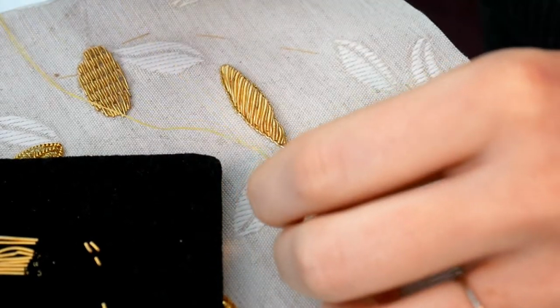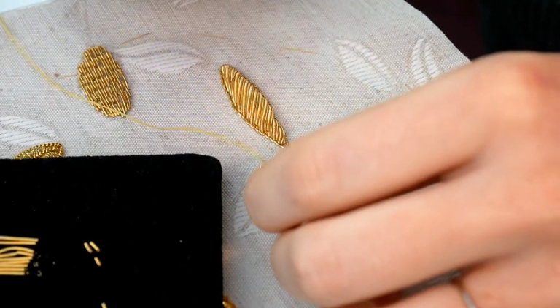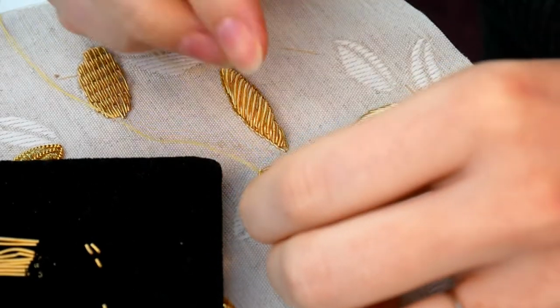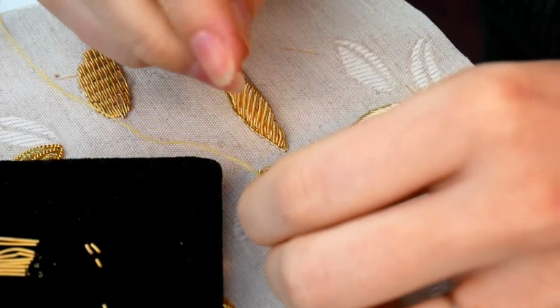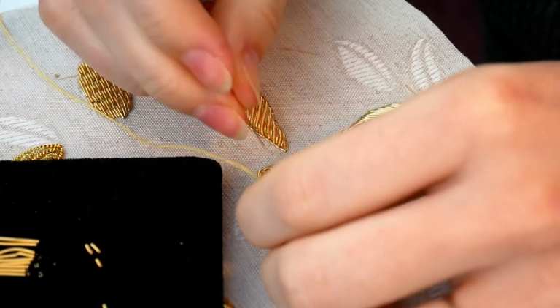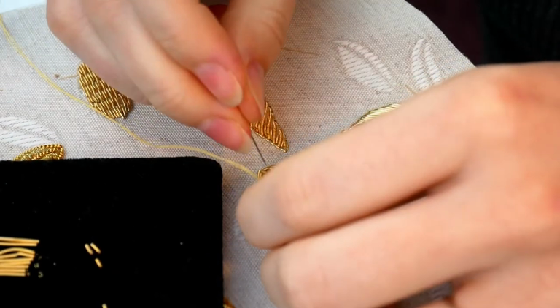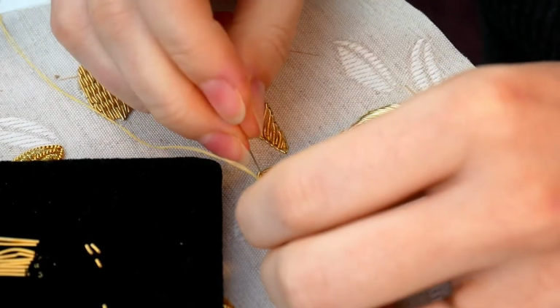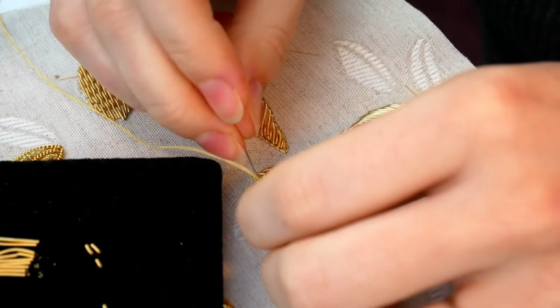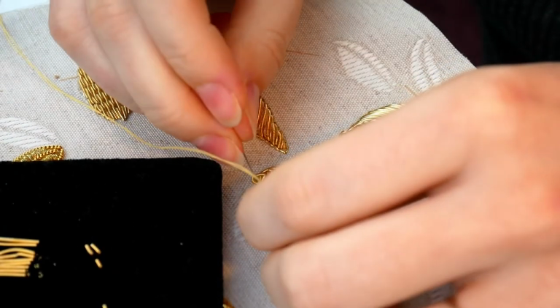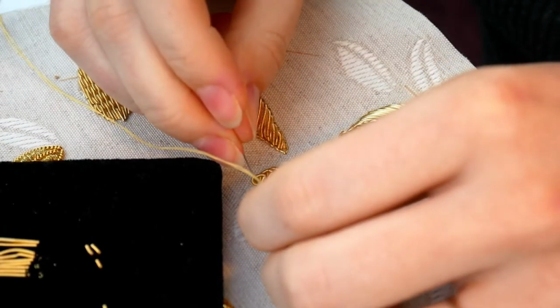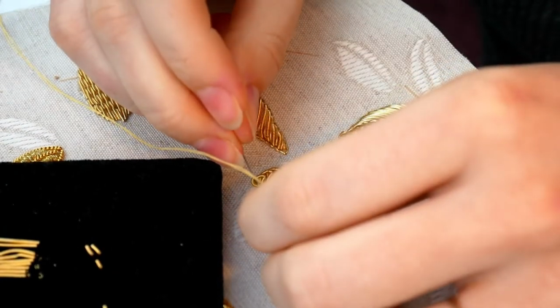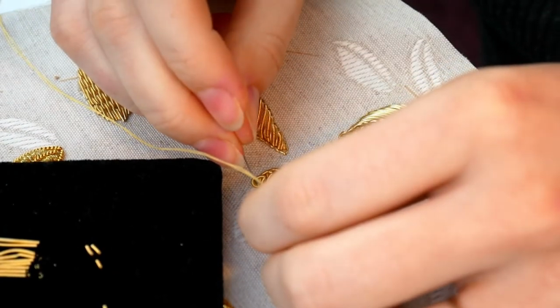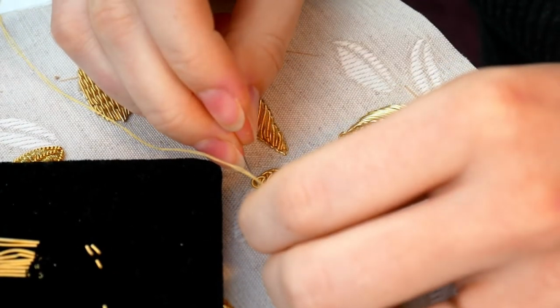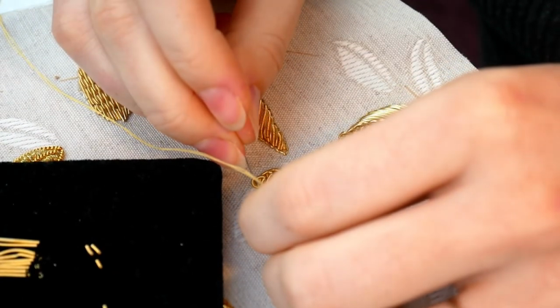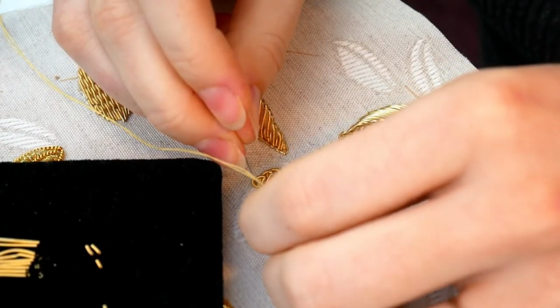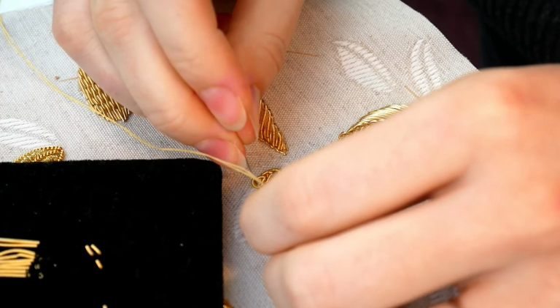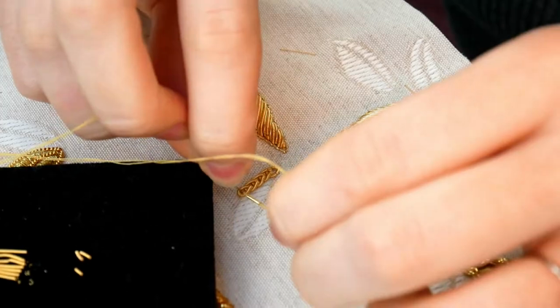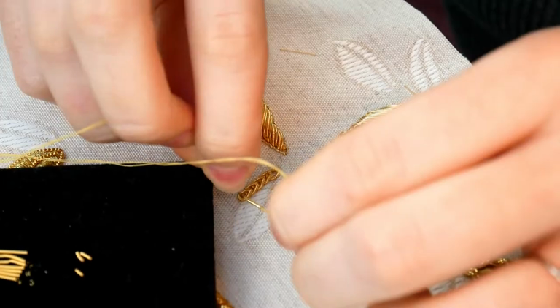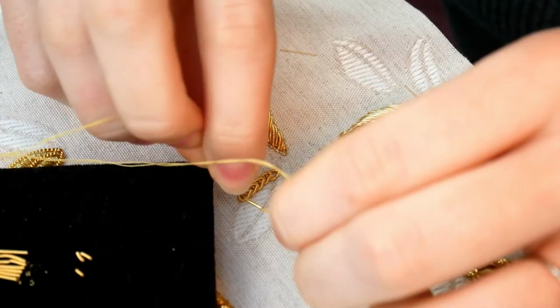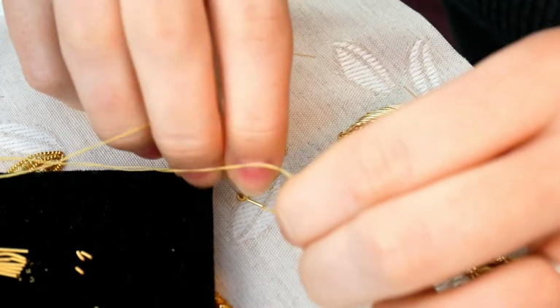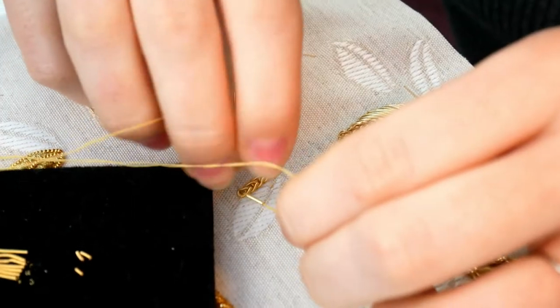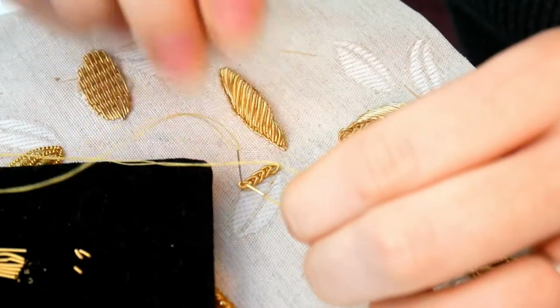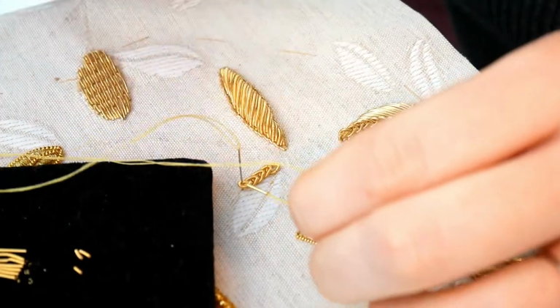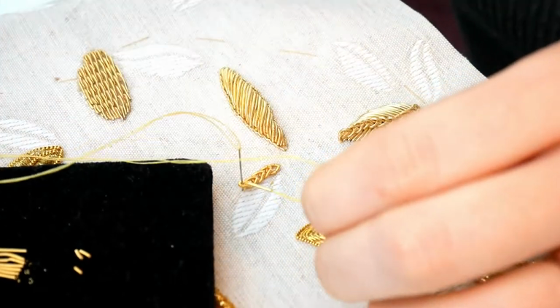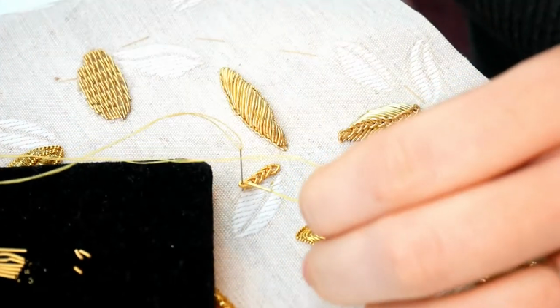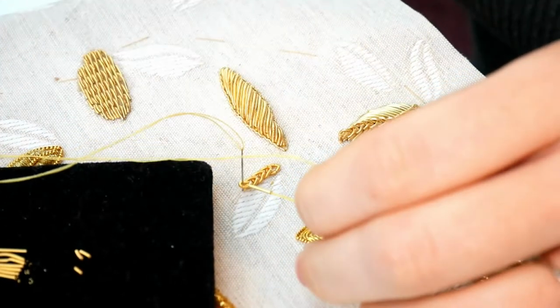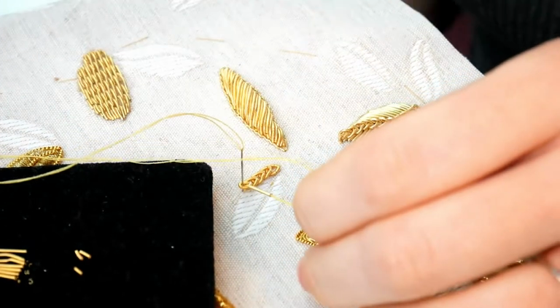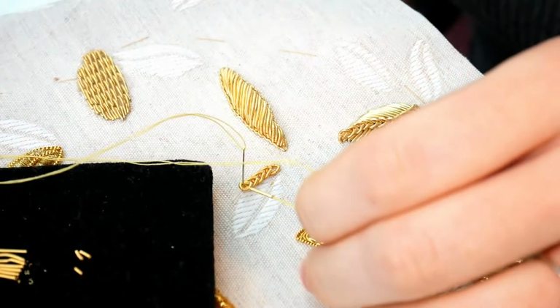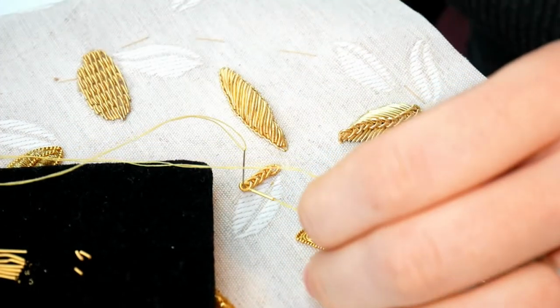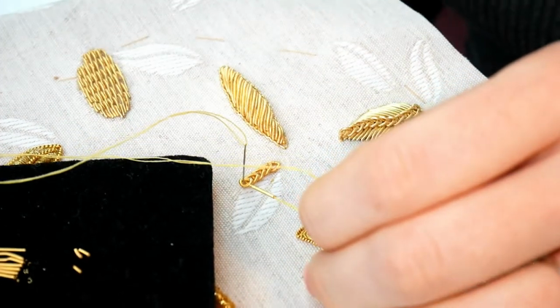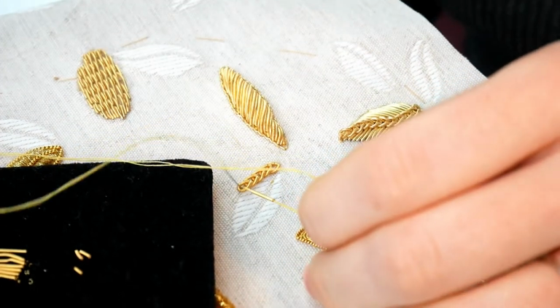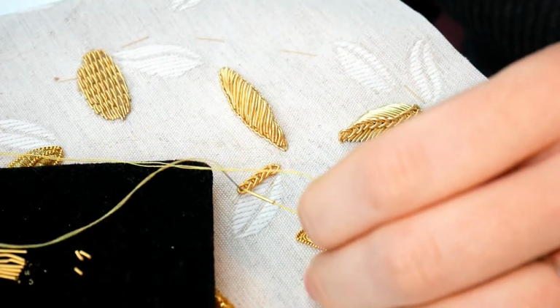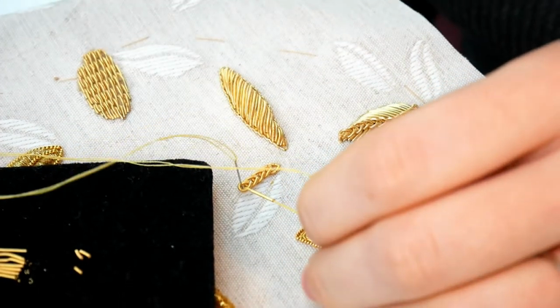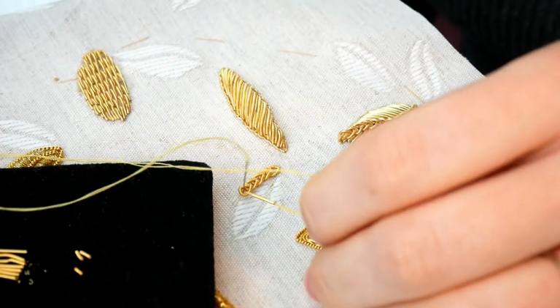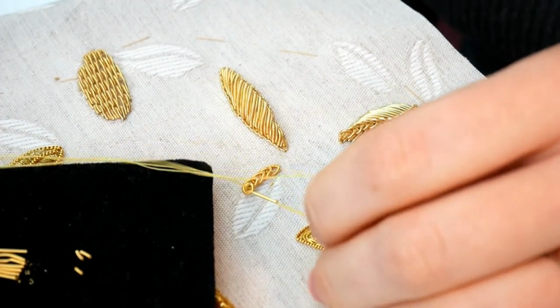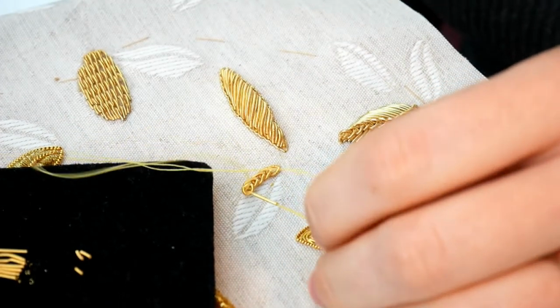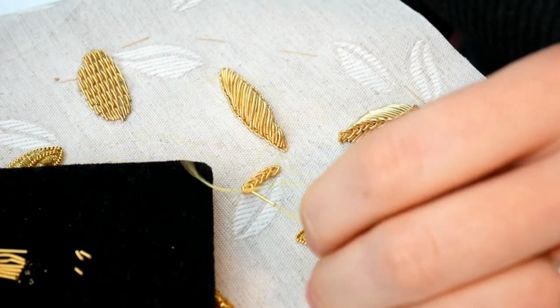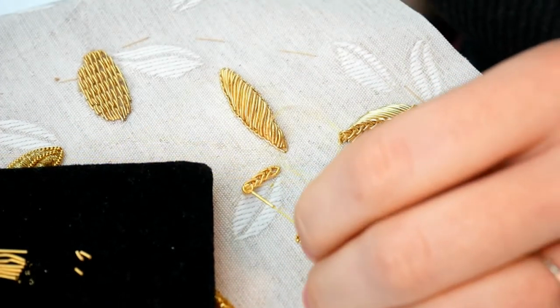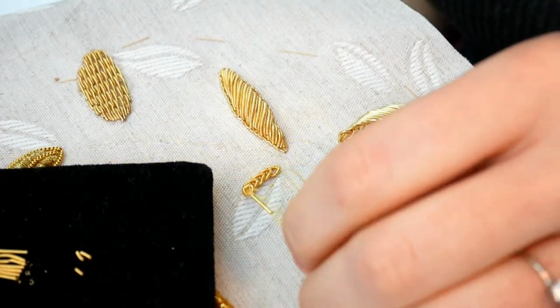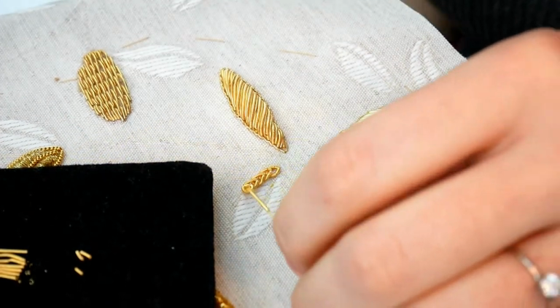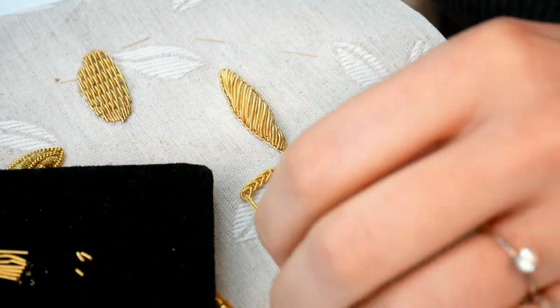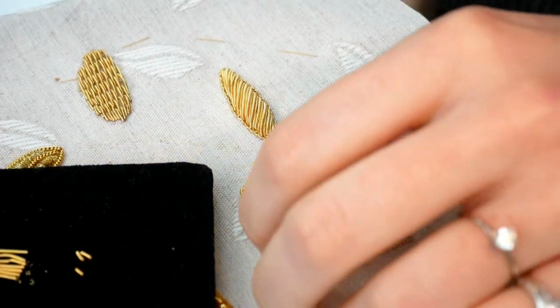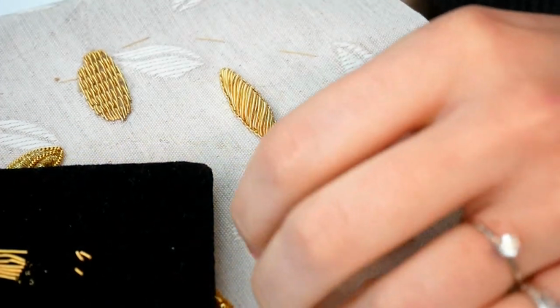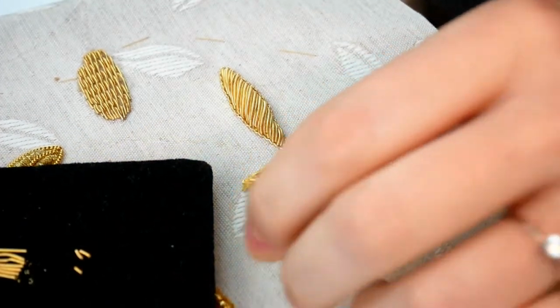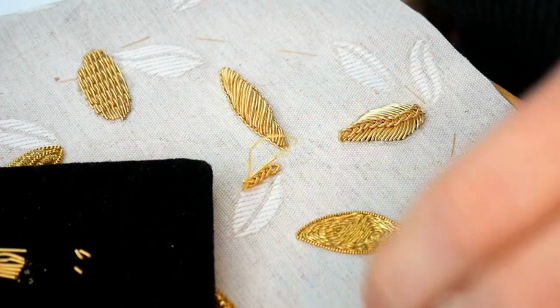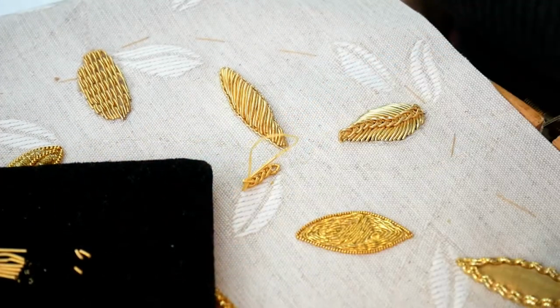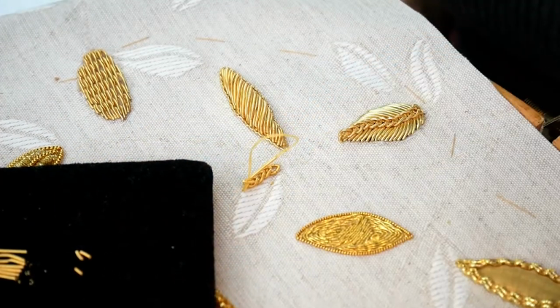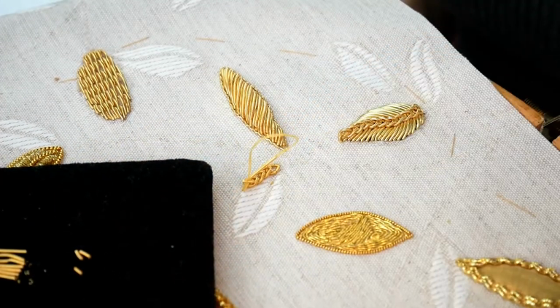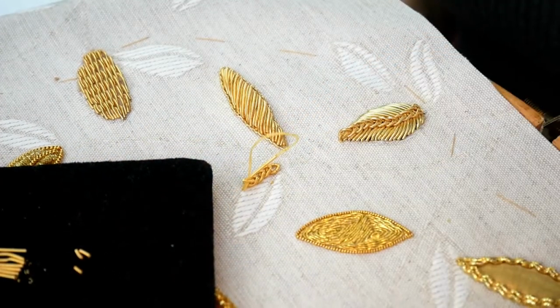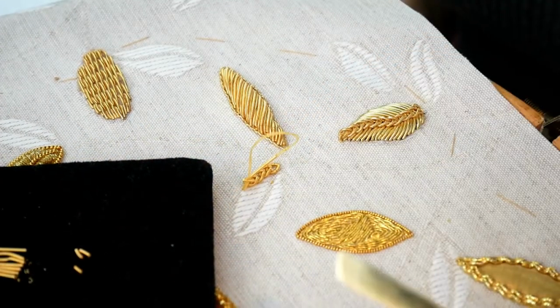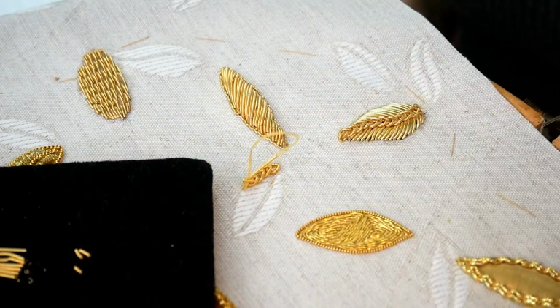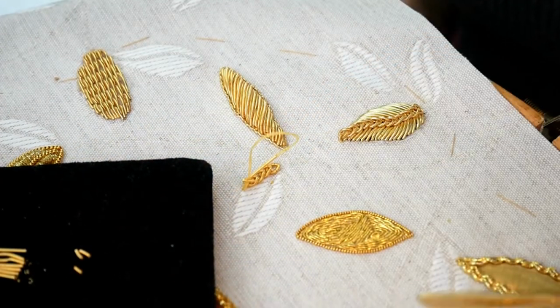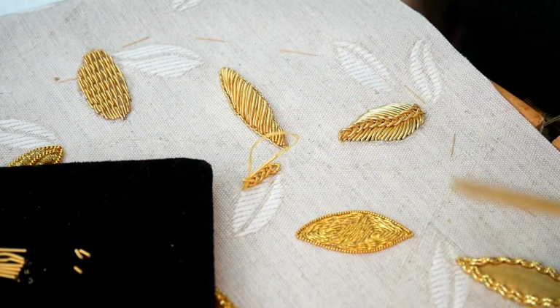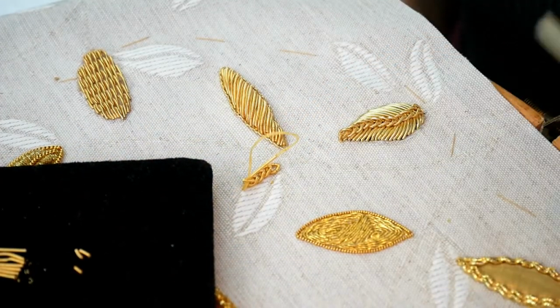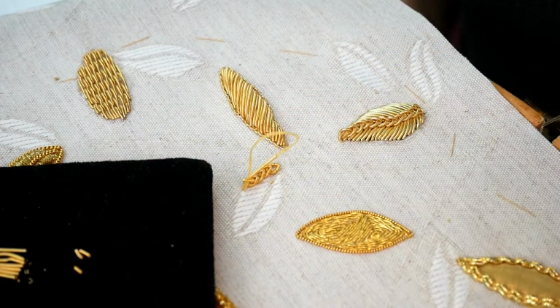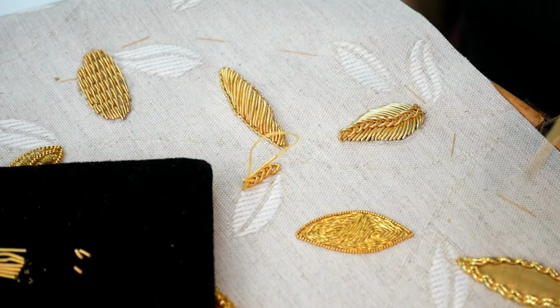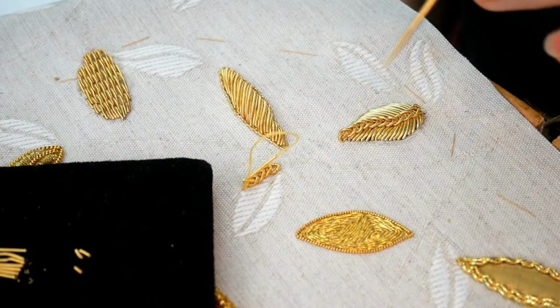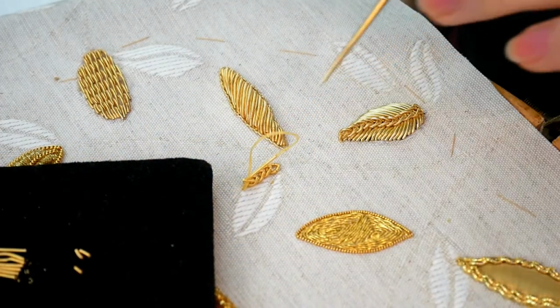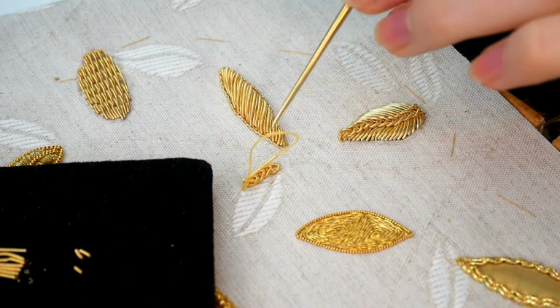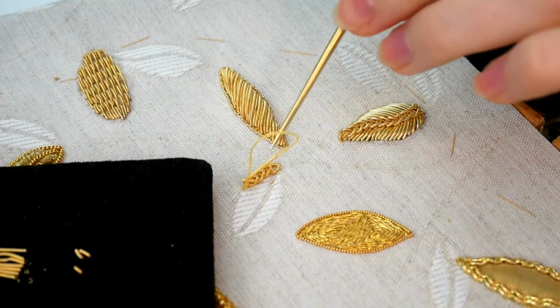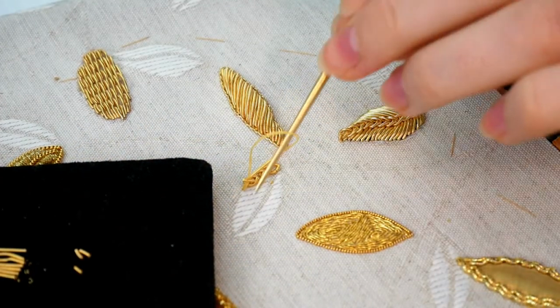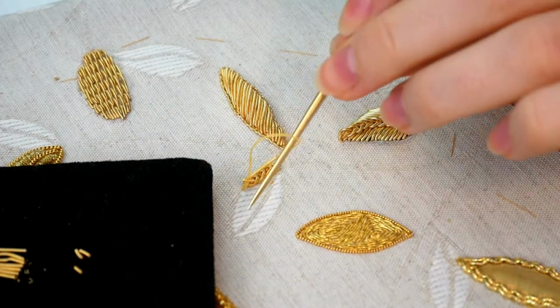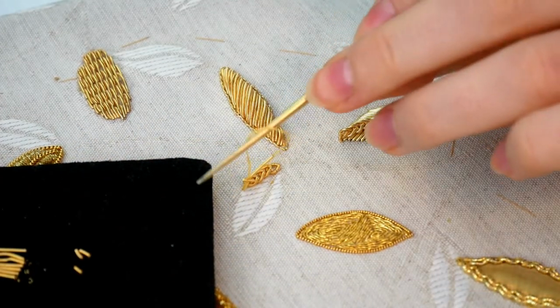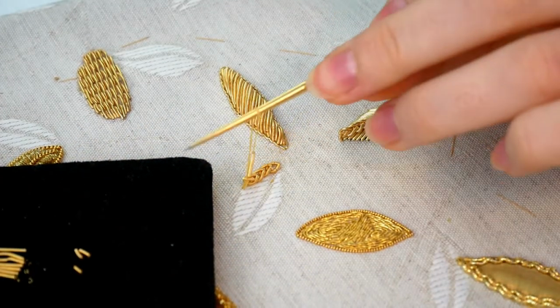It does help that I love the feel of the stiletto in my hand — the balance of it really does make it an all round nice thing to use.